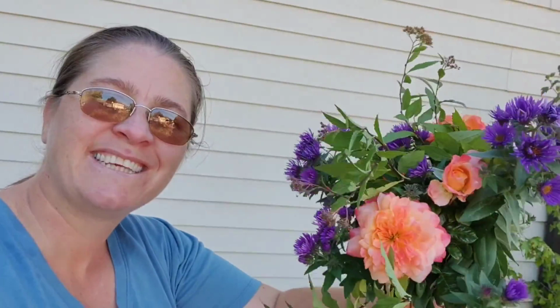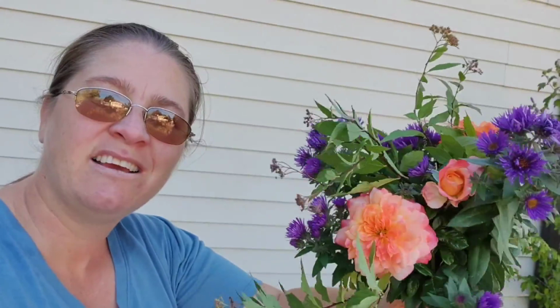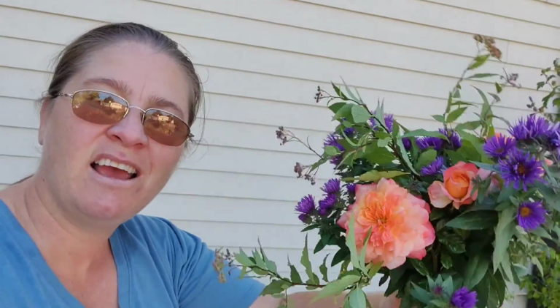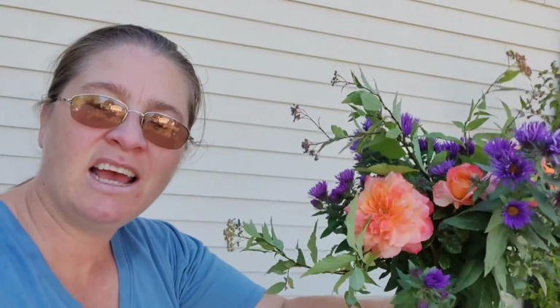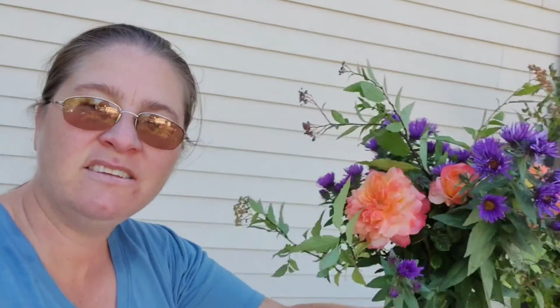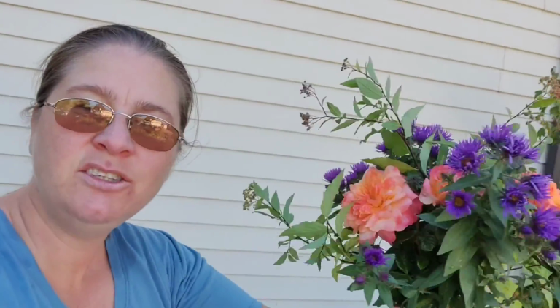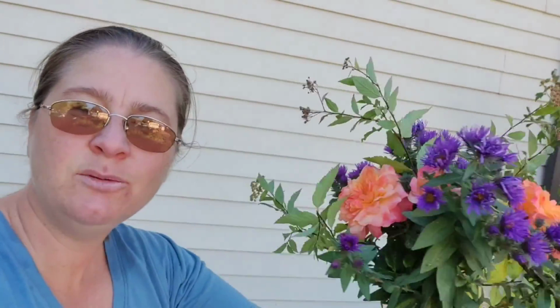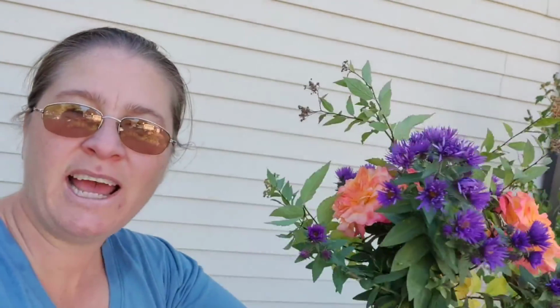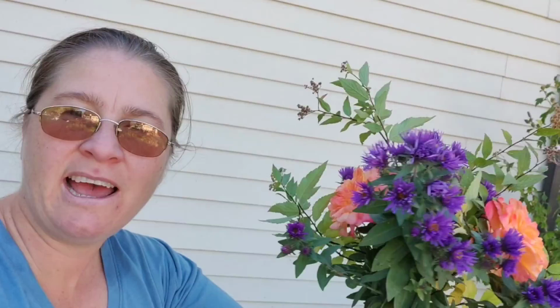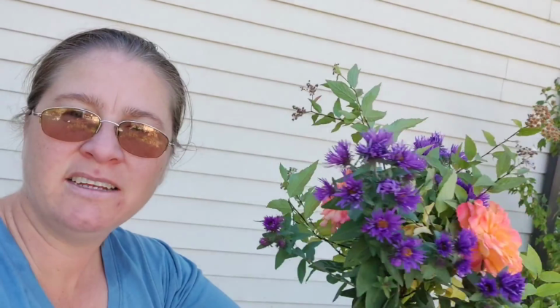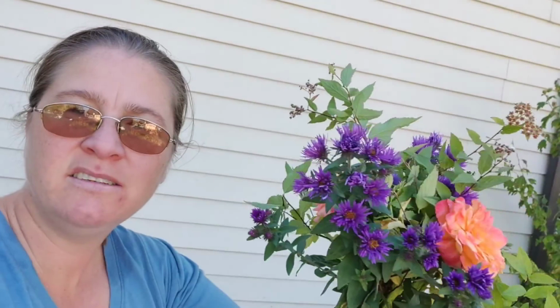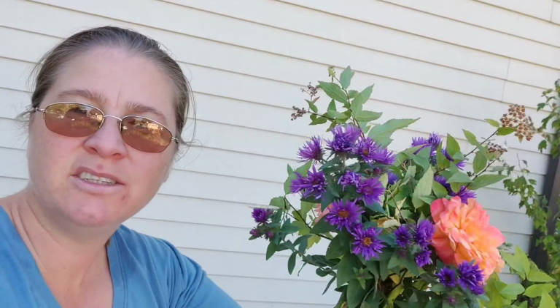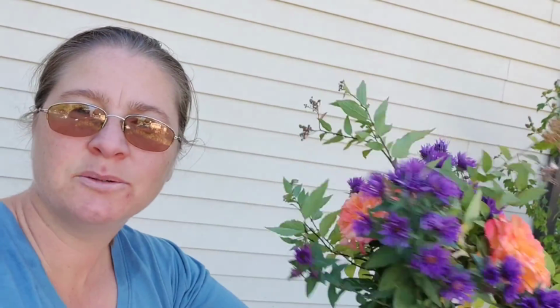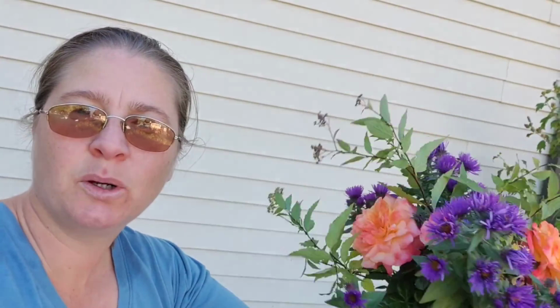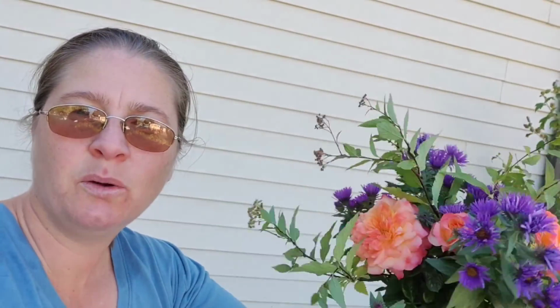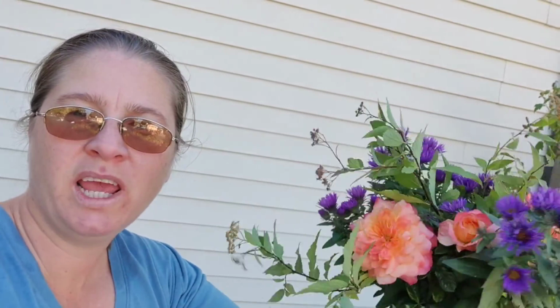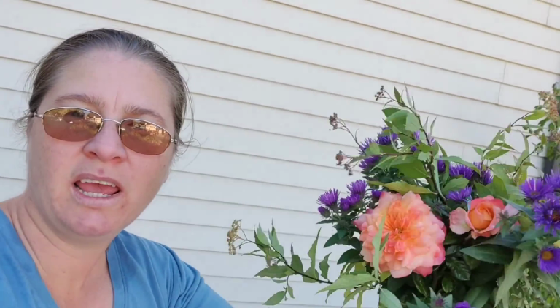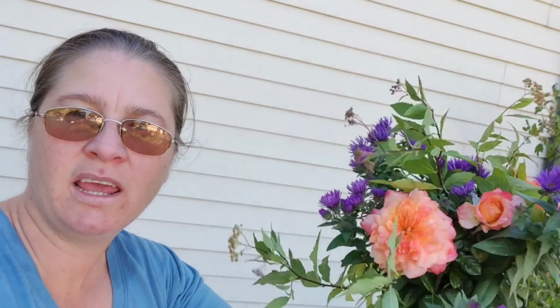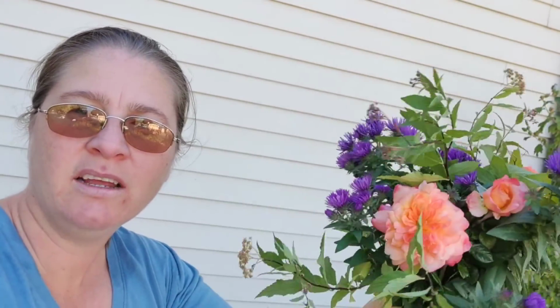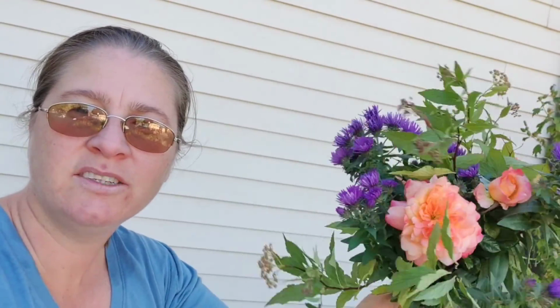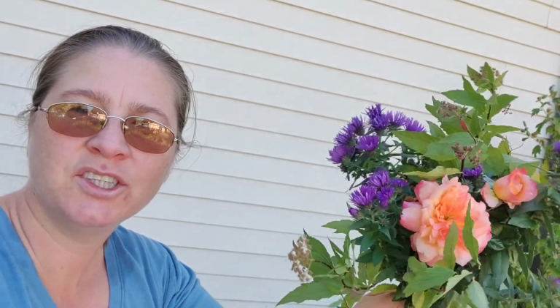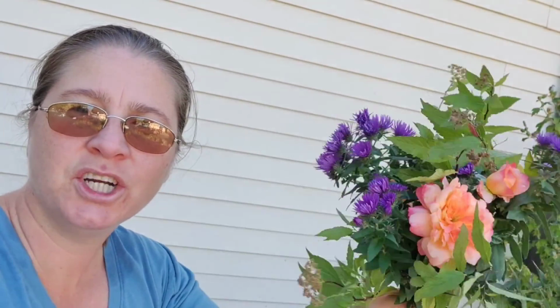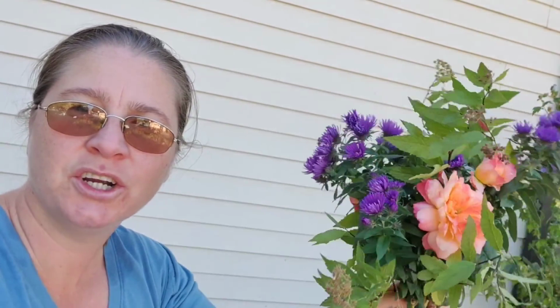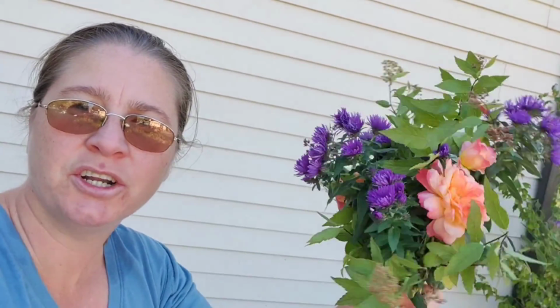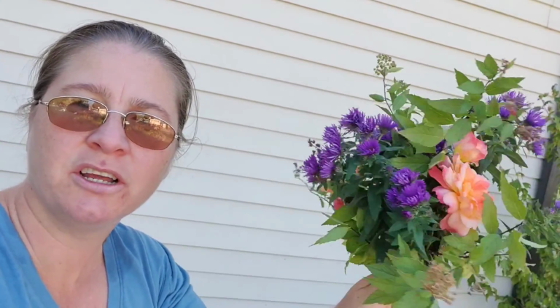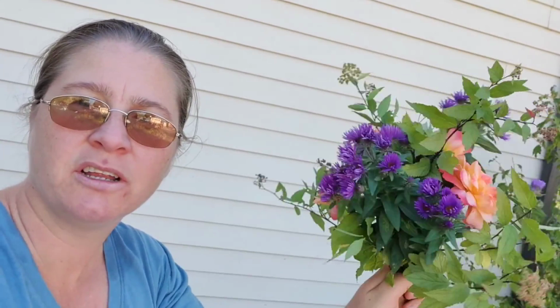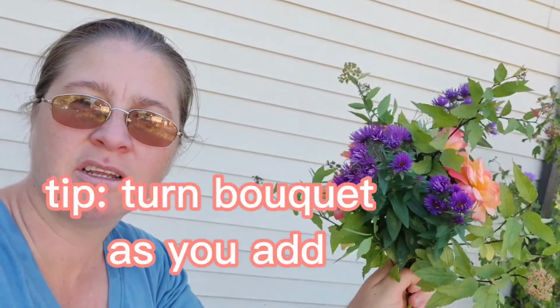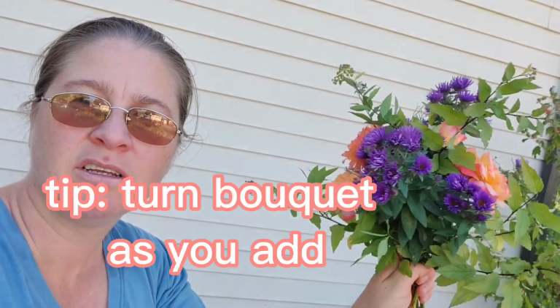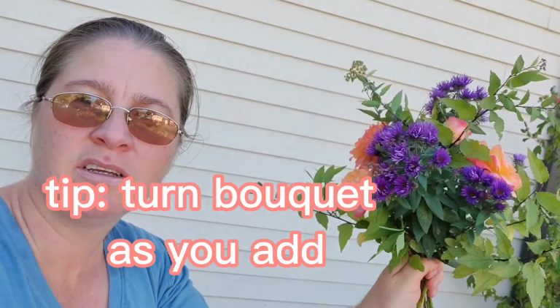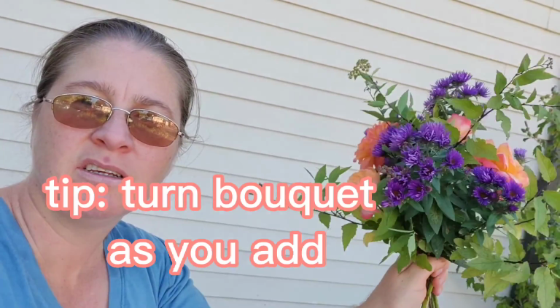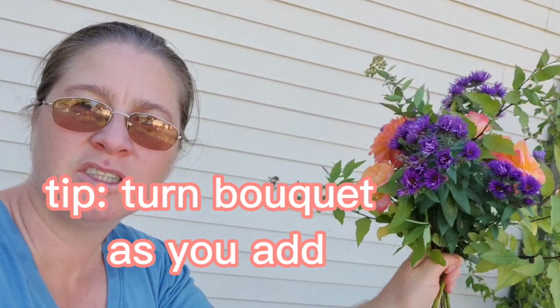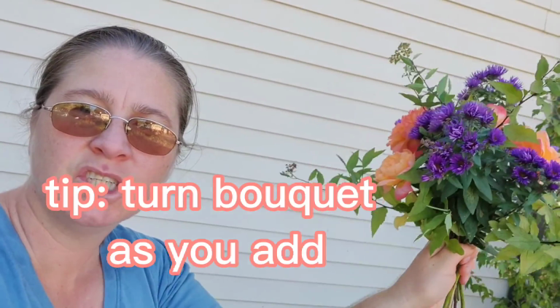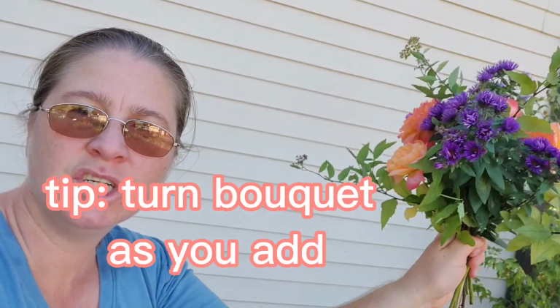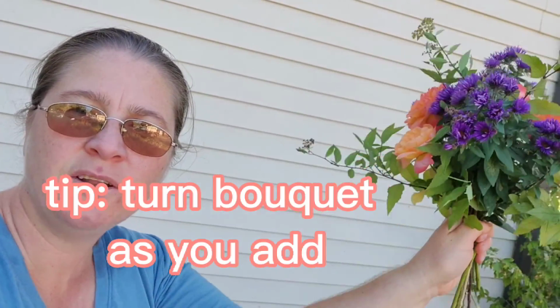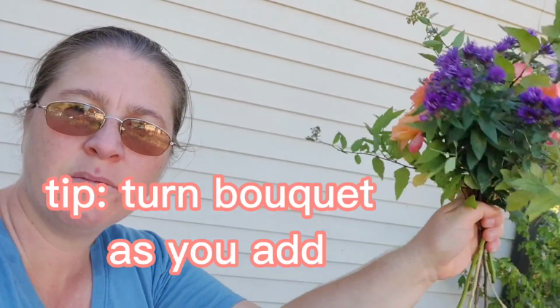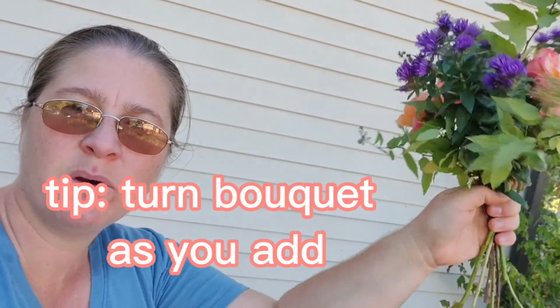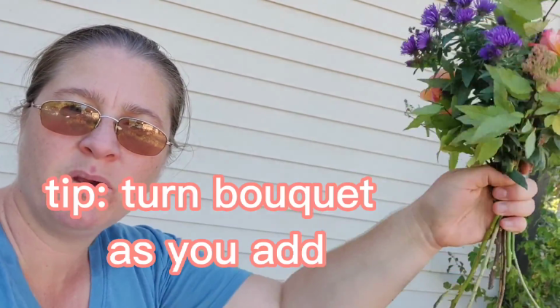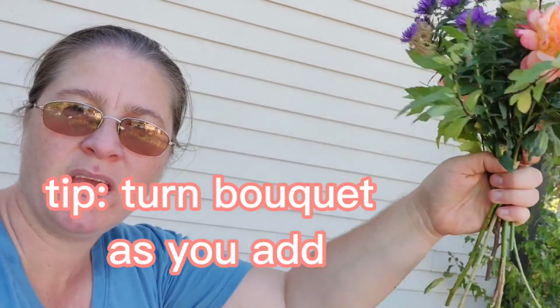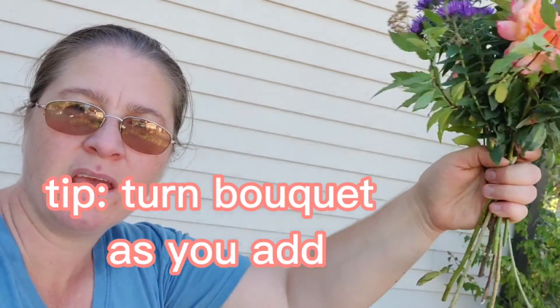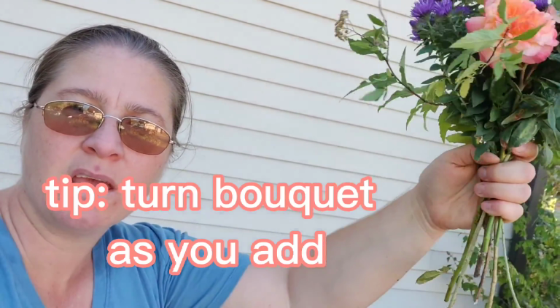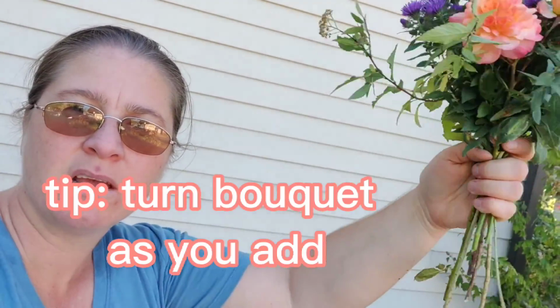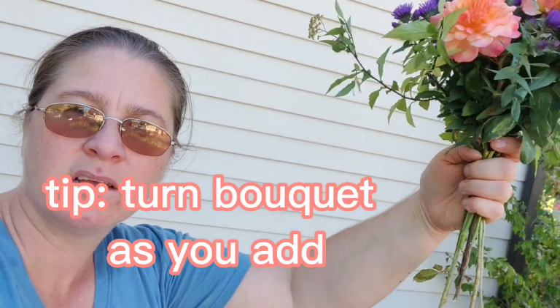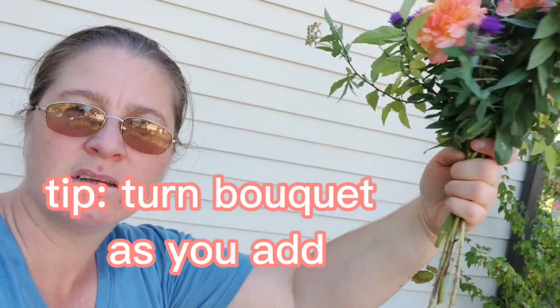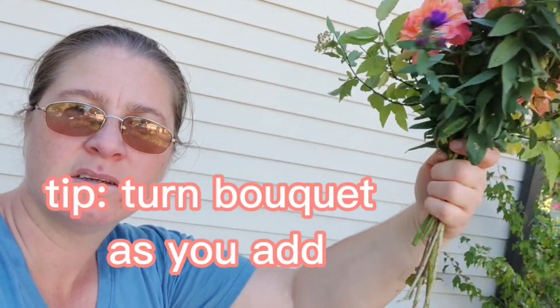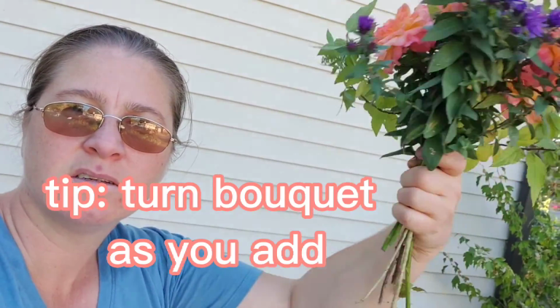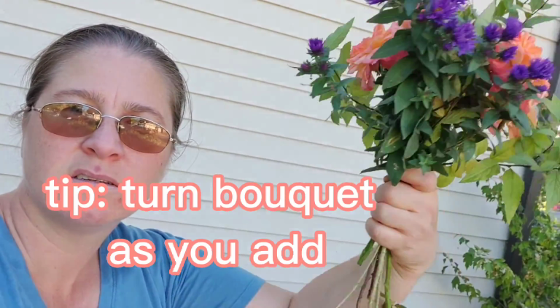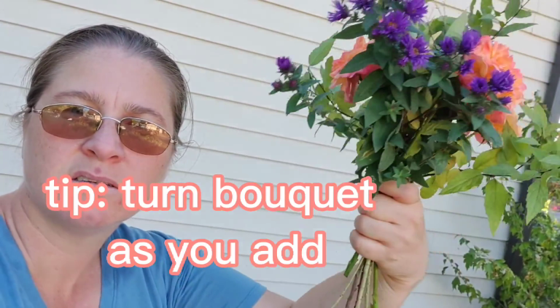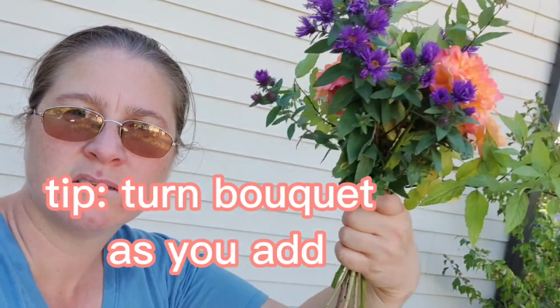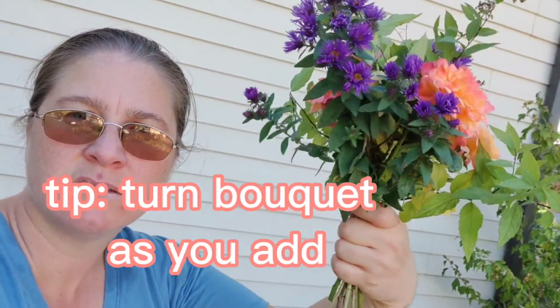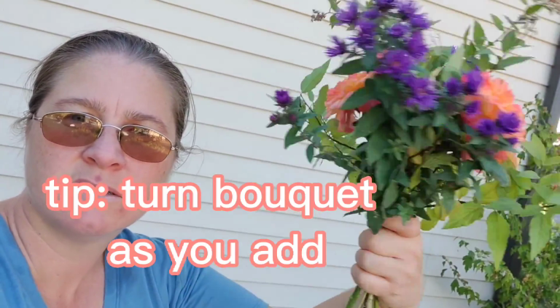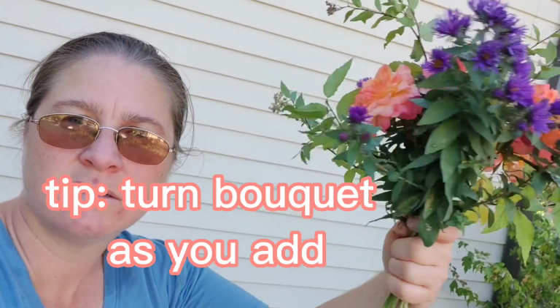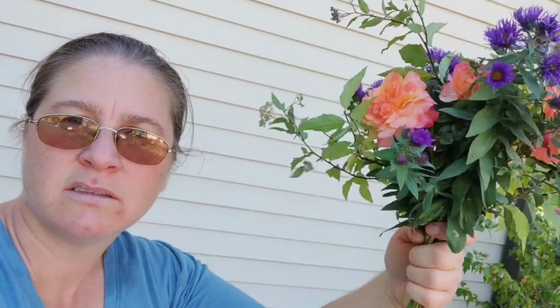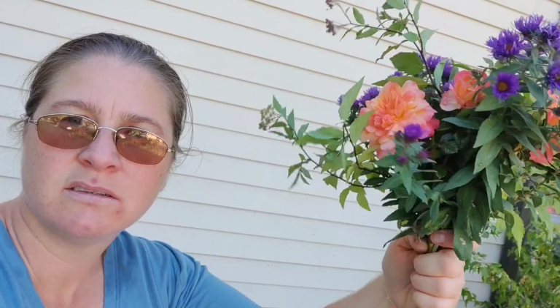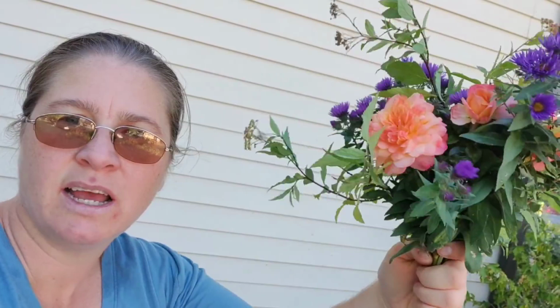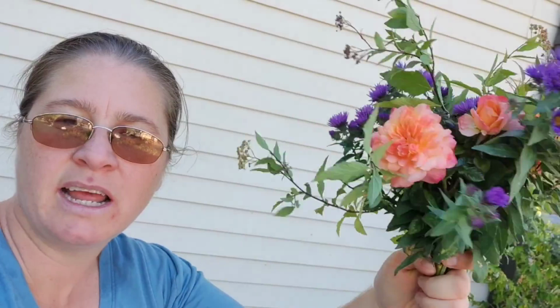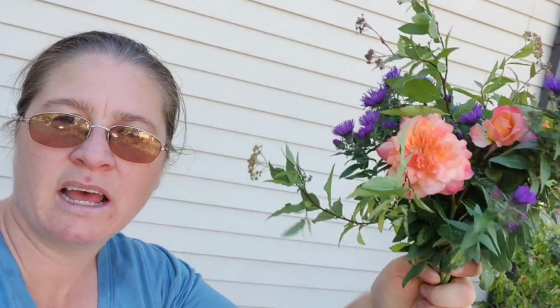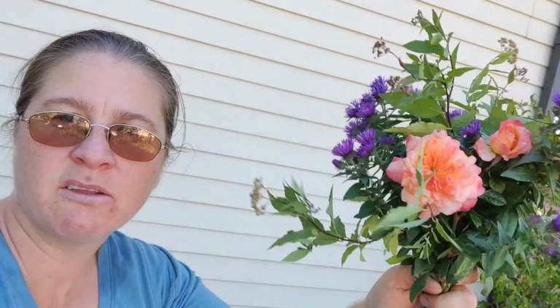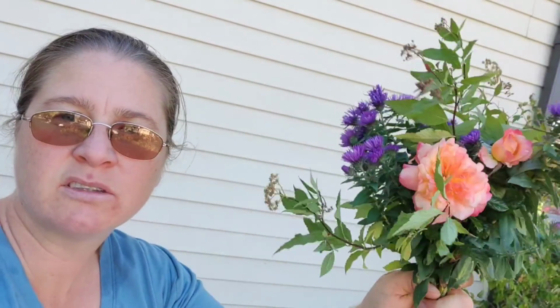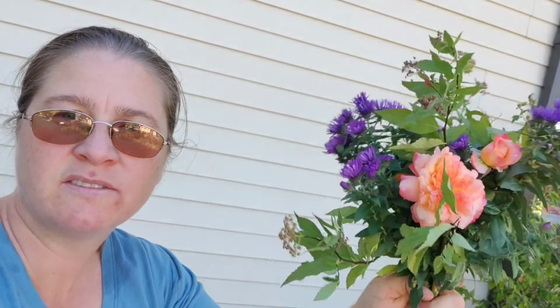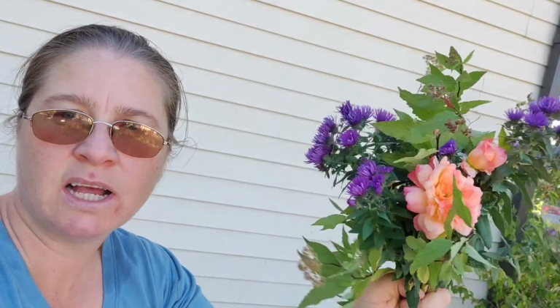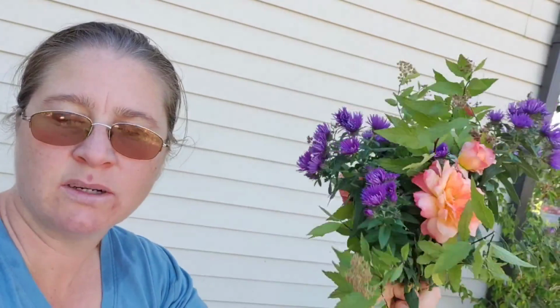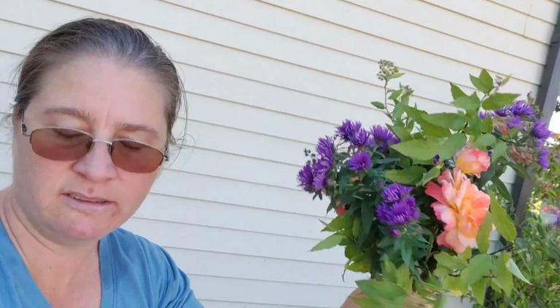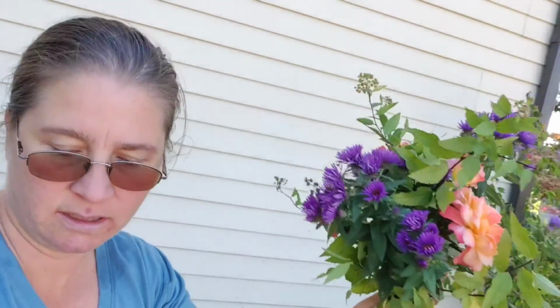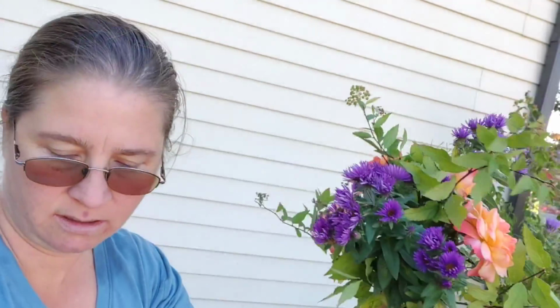As you add to your bouquet, turn. Turn the bouquet and add those flowers in.